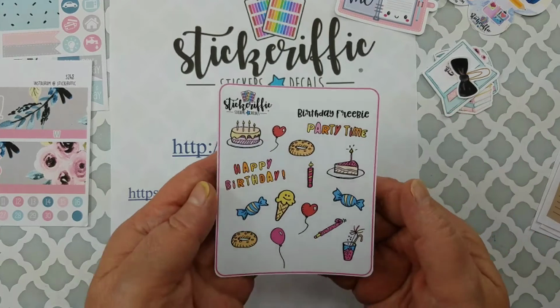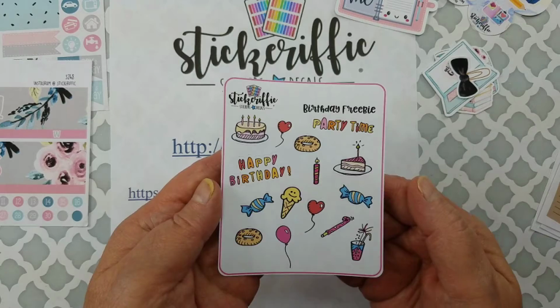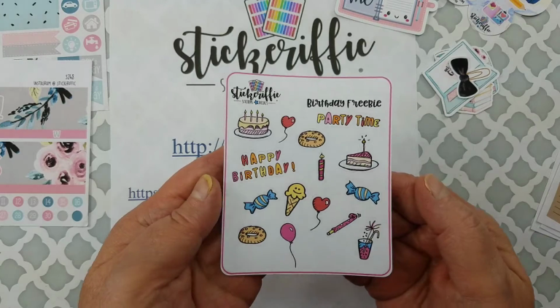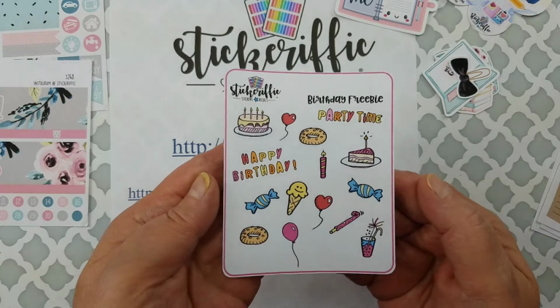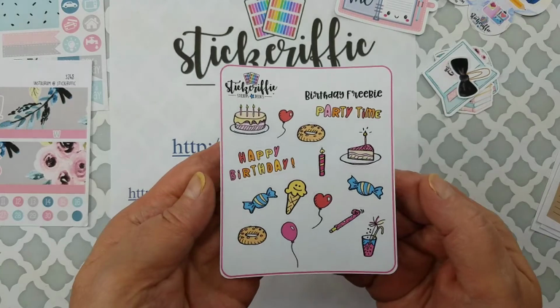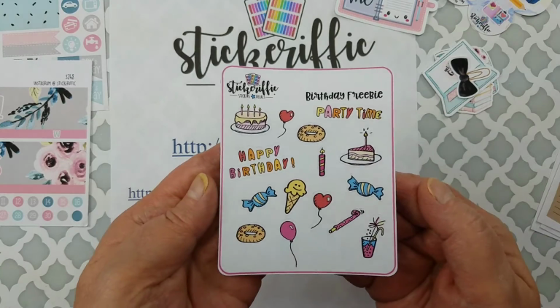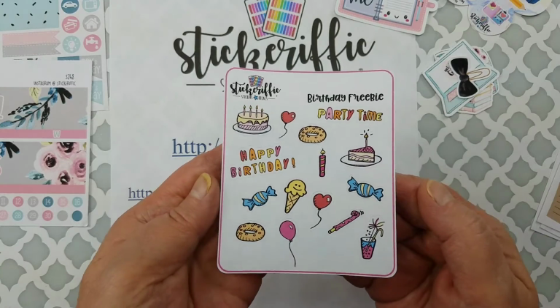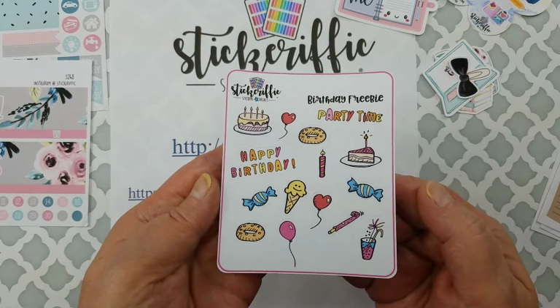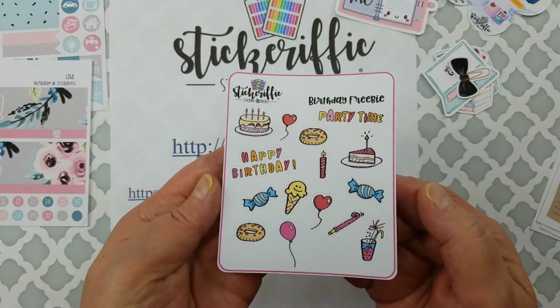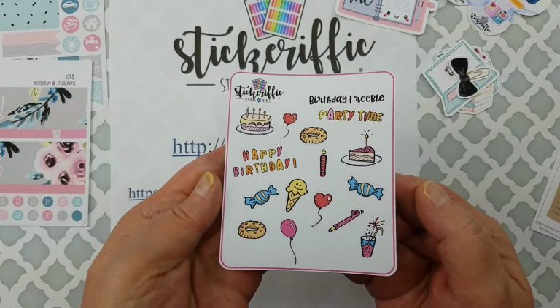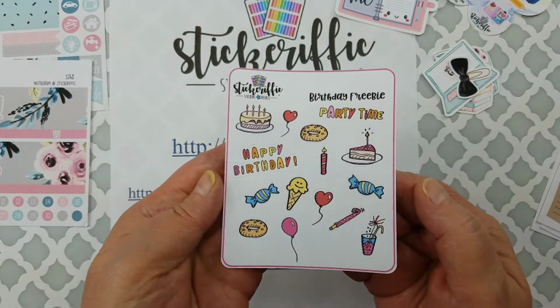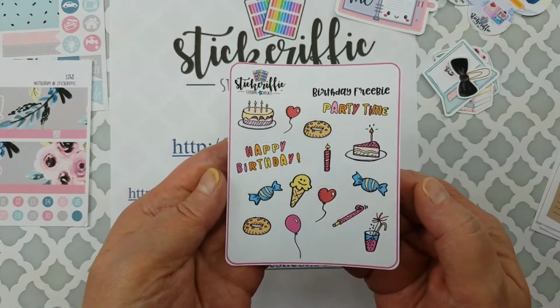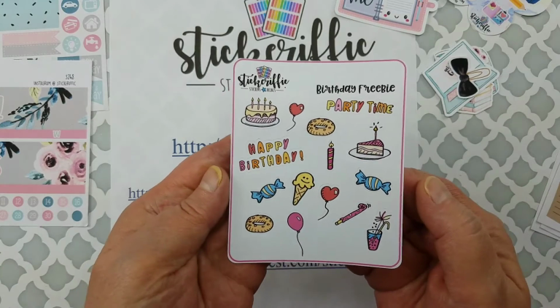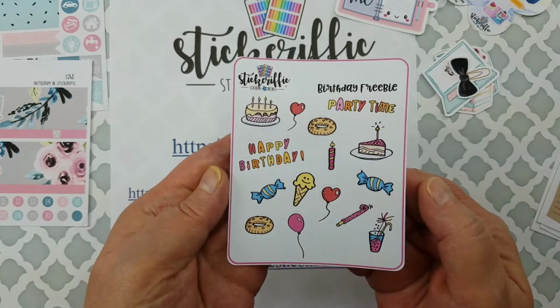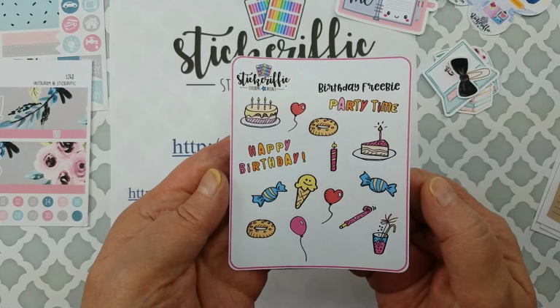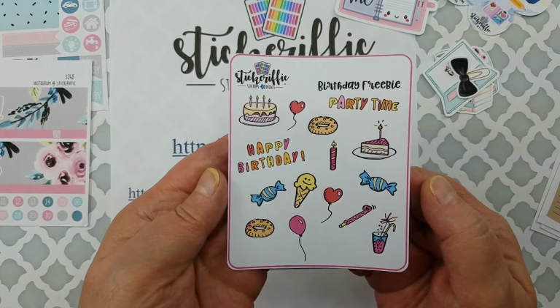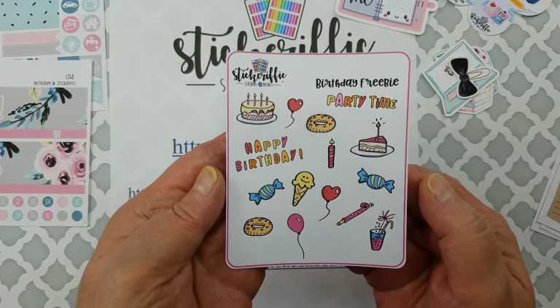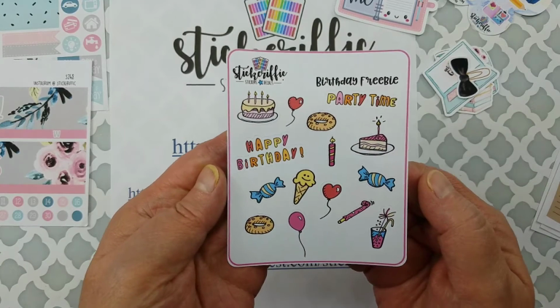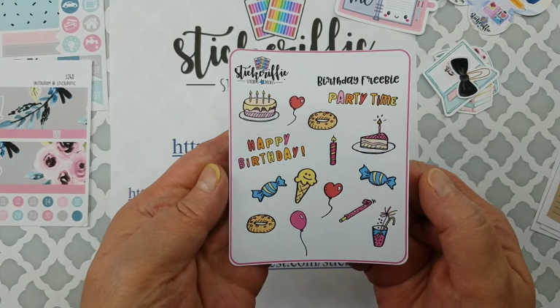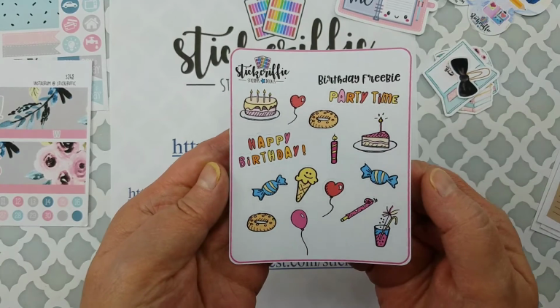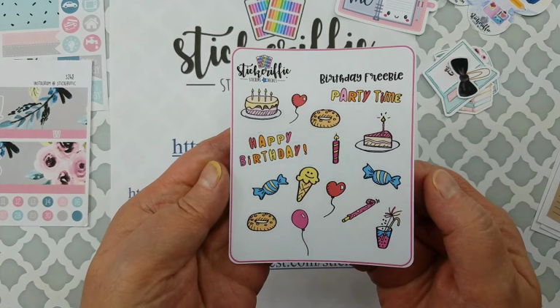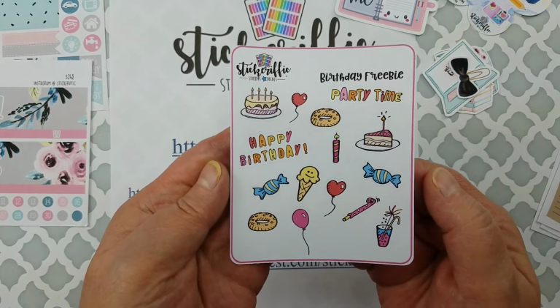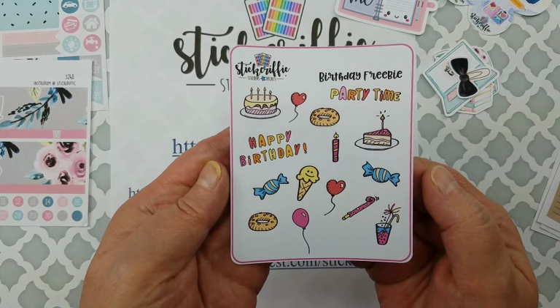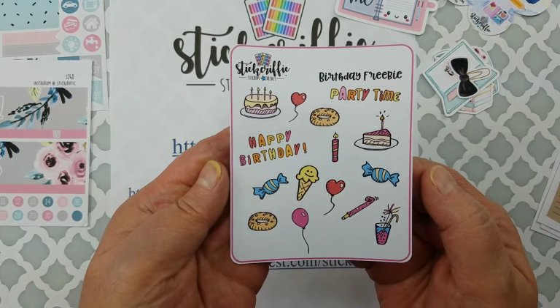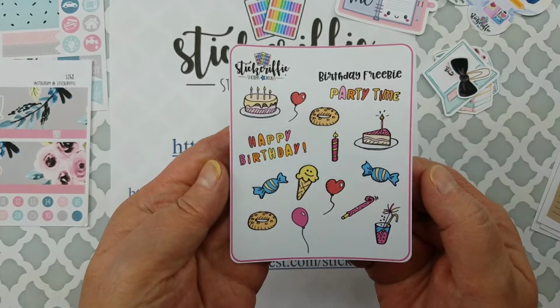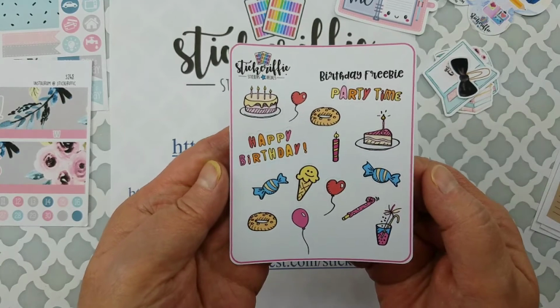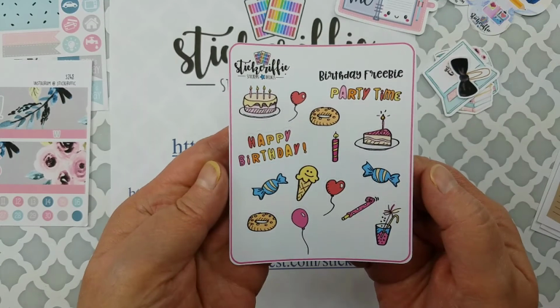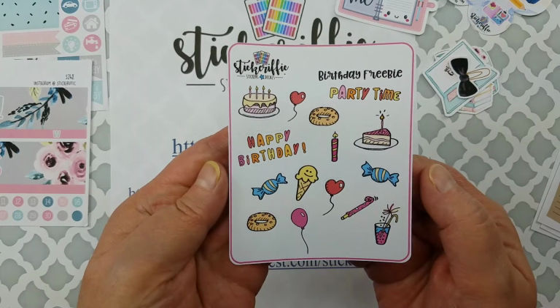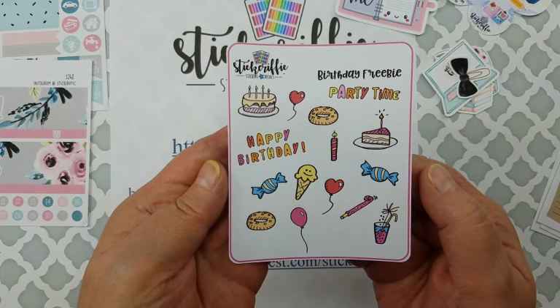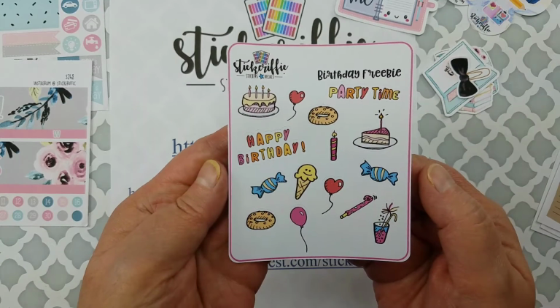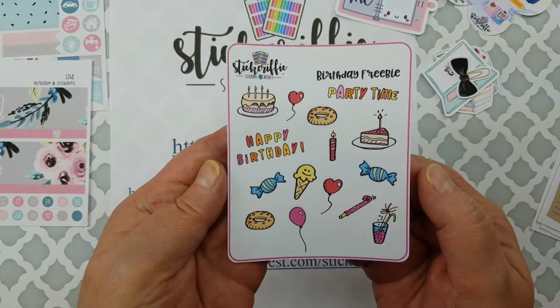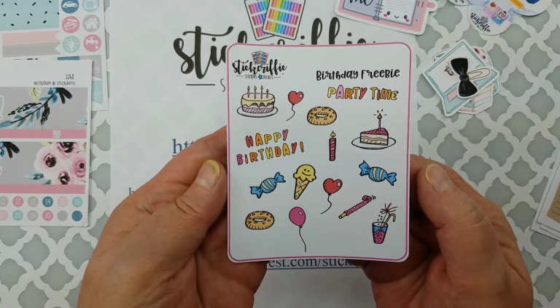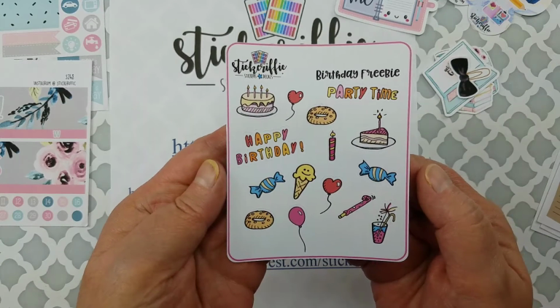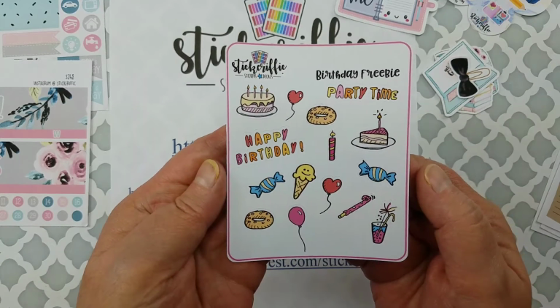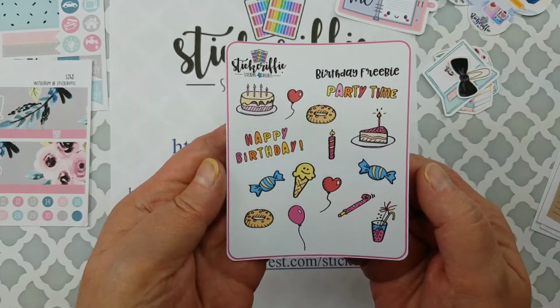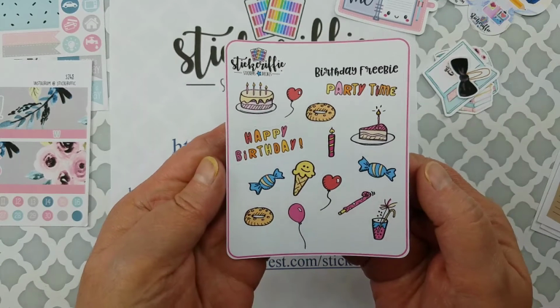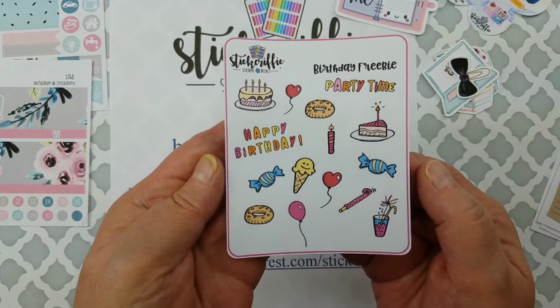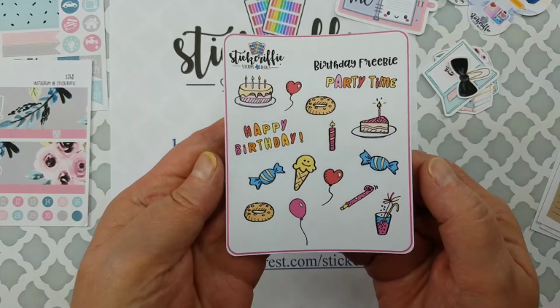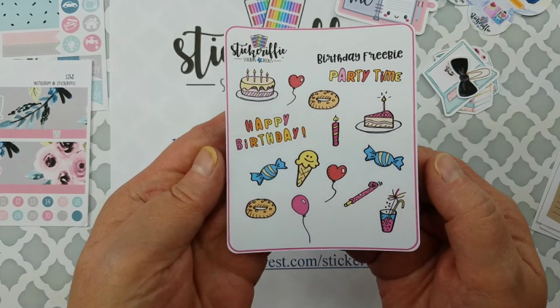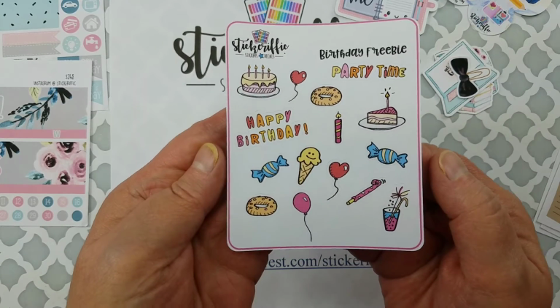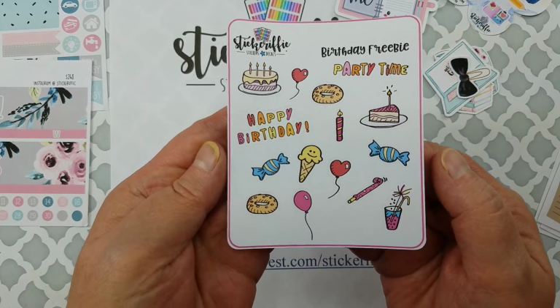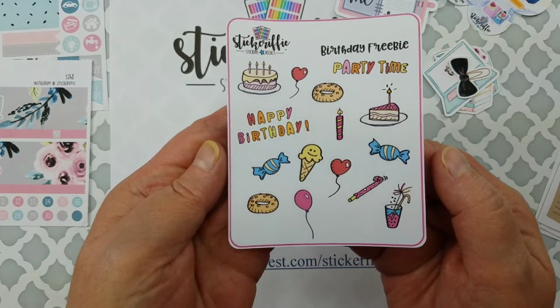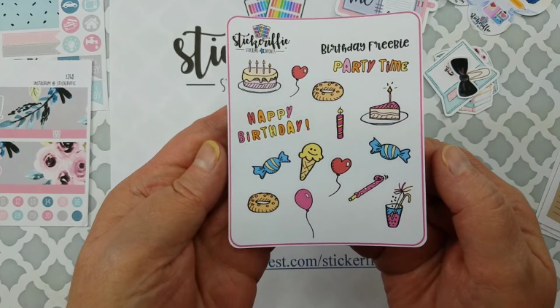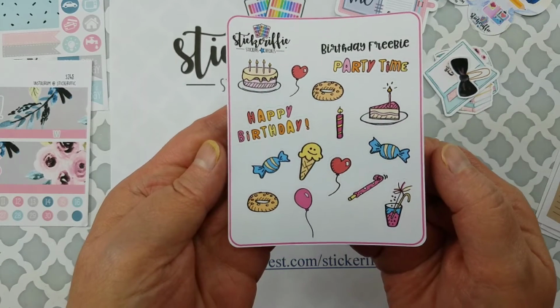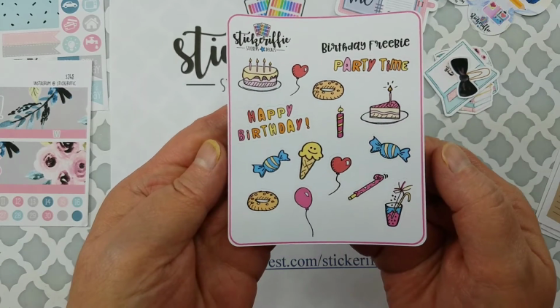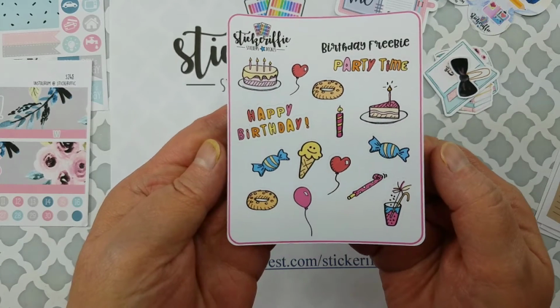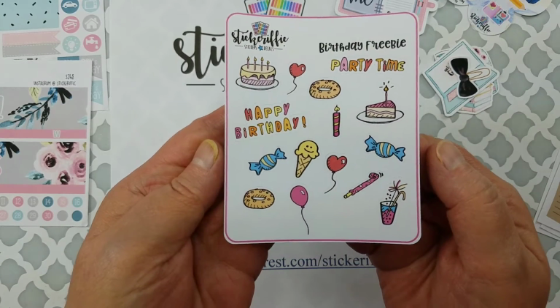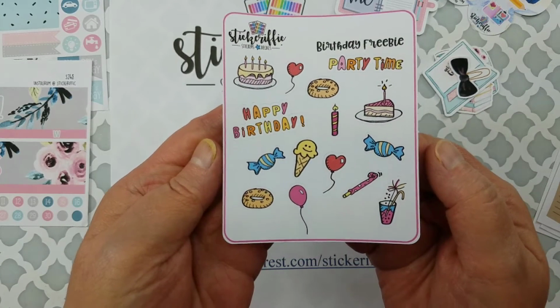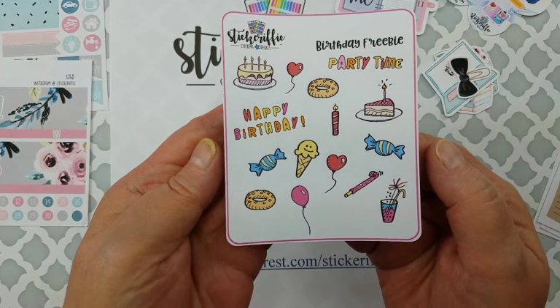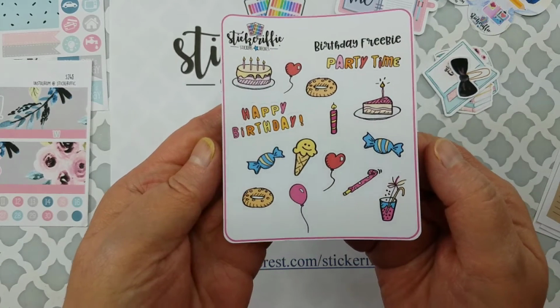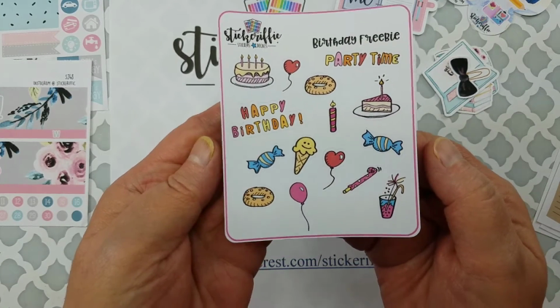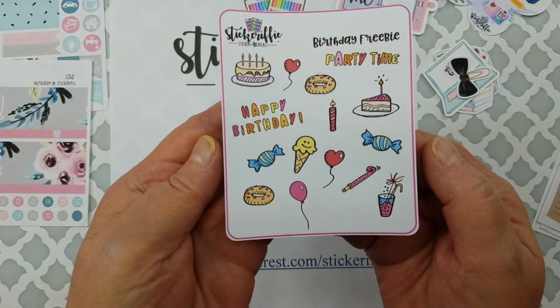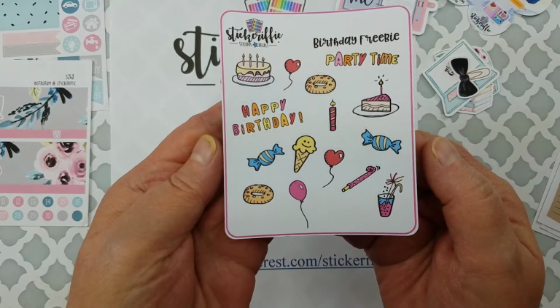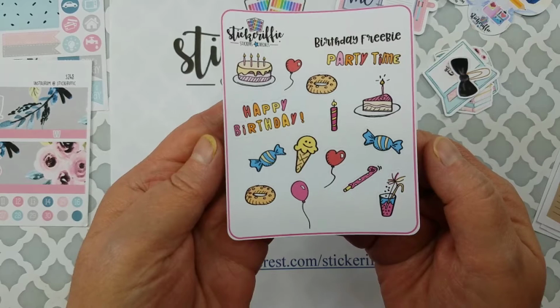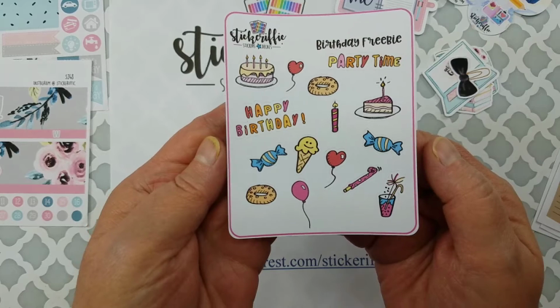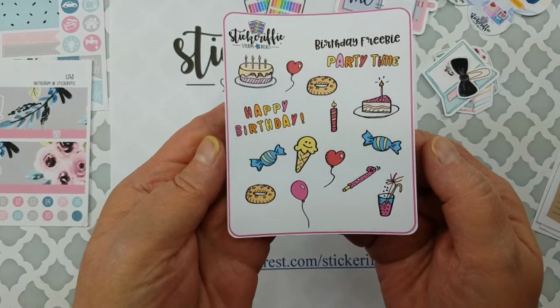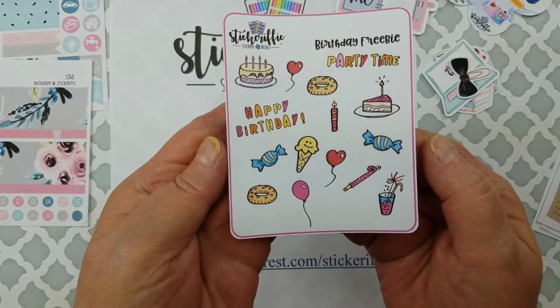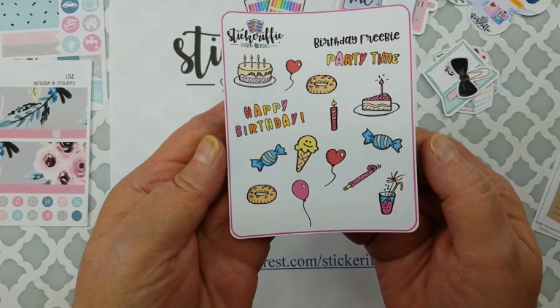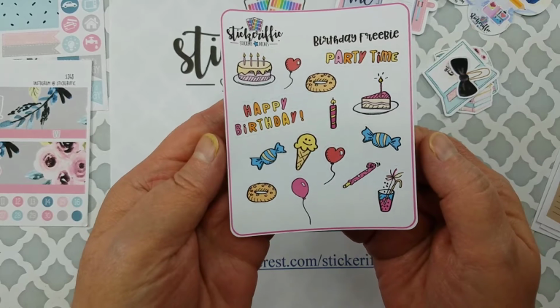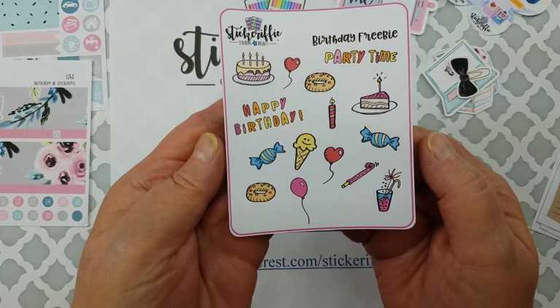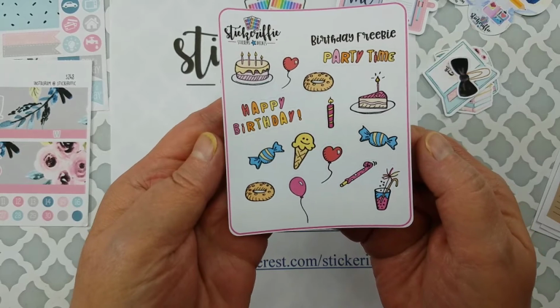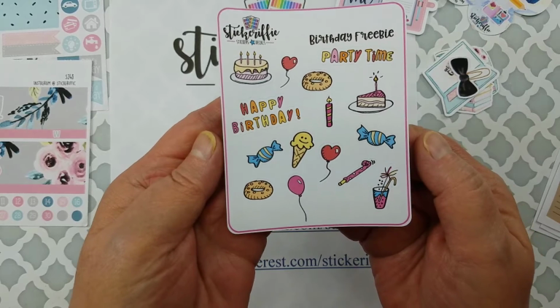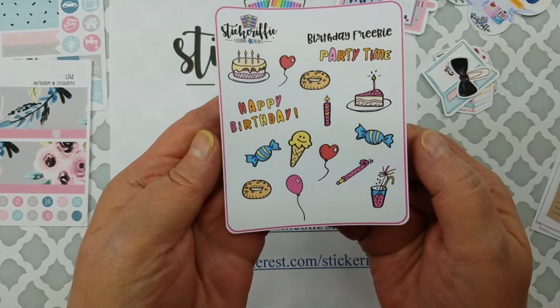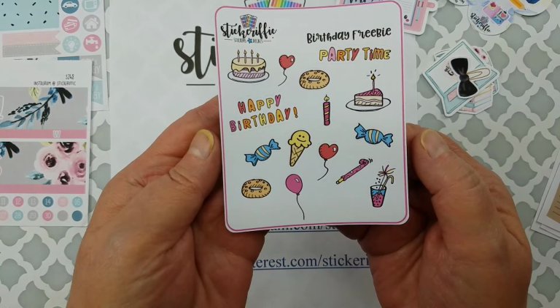If you purchased with the birthday sale you got this cute little birthday freebie. I love the little face on the ice cream cone — that is so sweet! Of course there are donuts and balloons too.